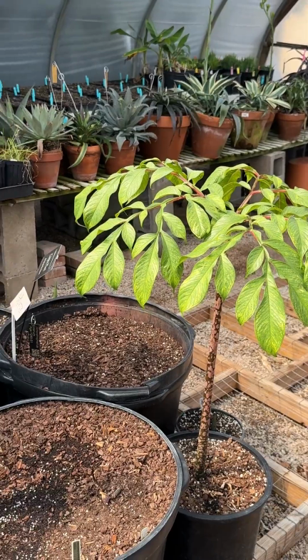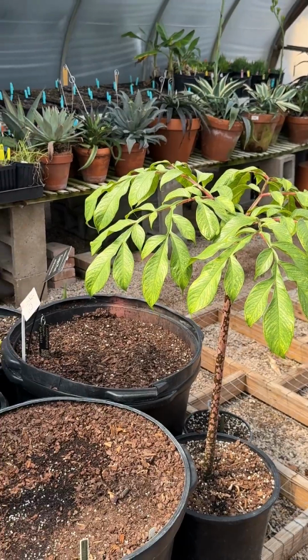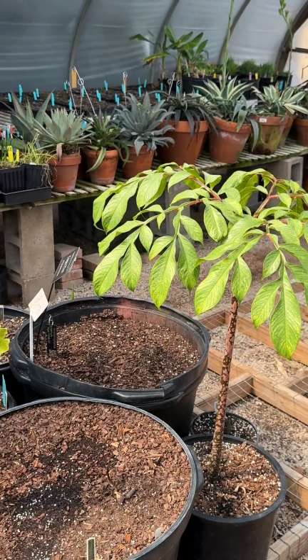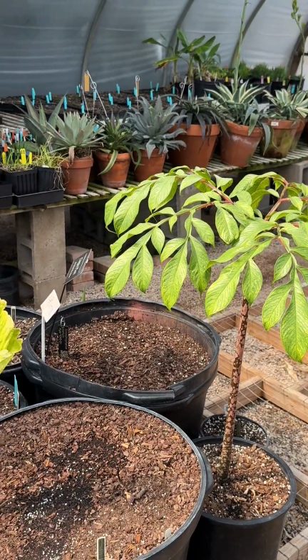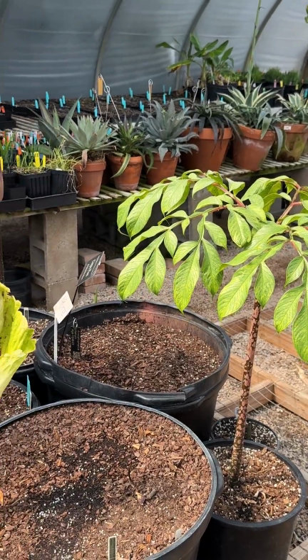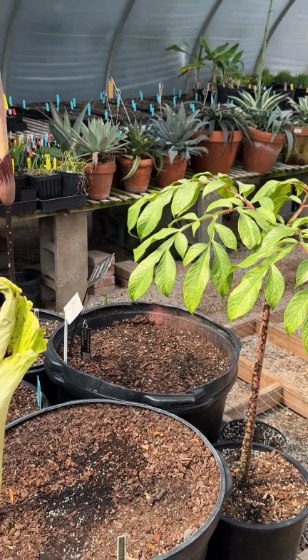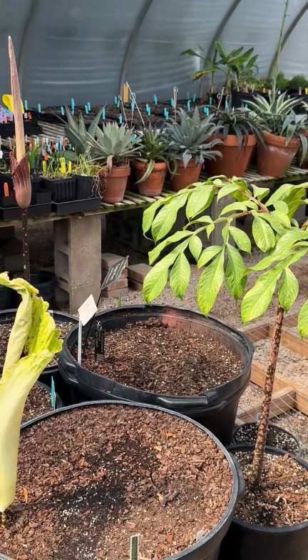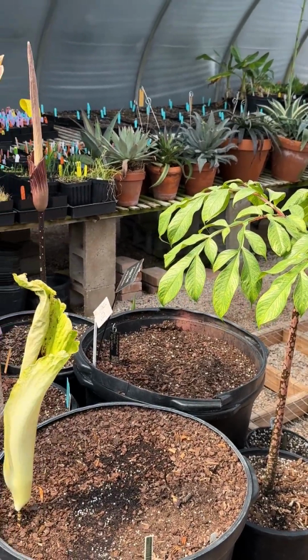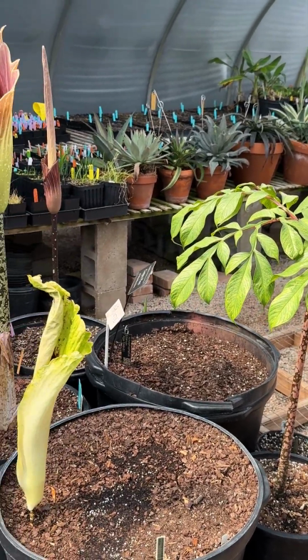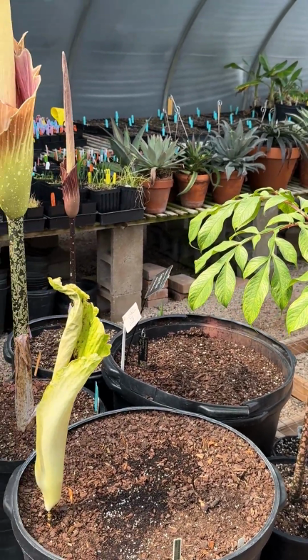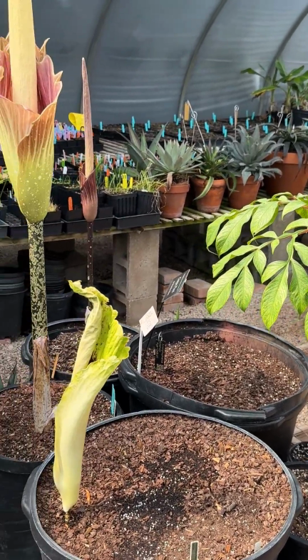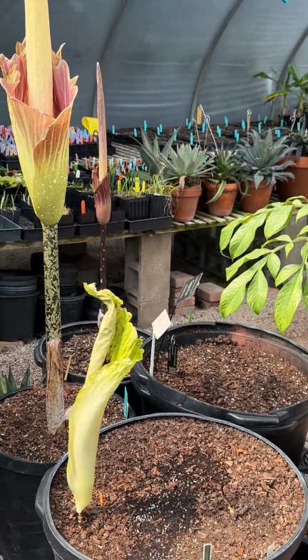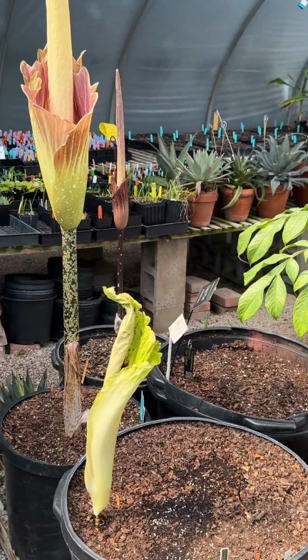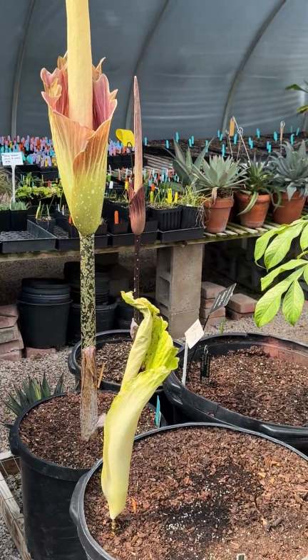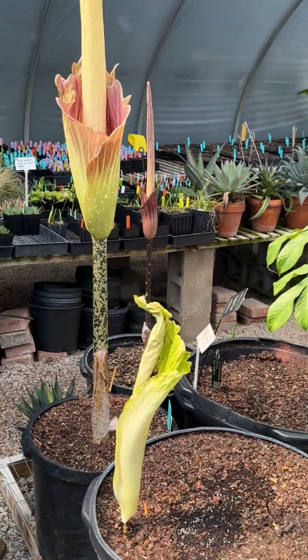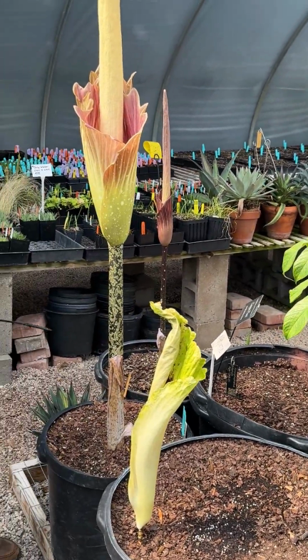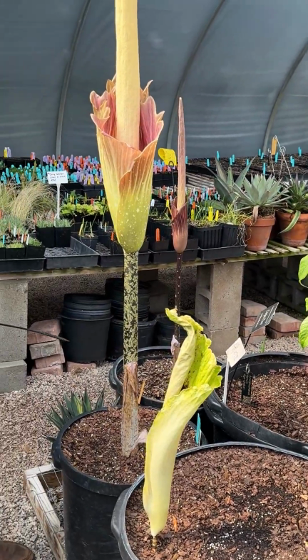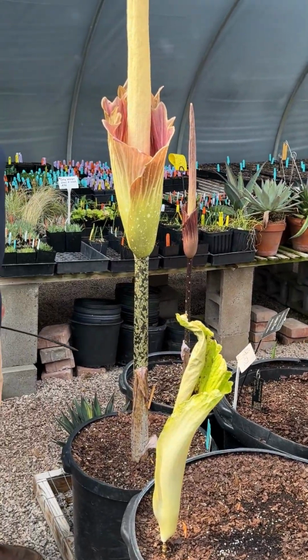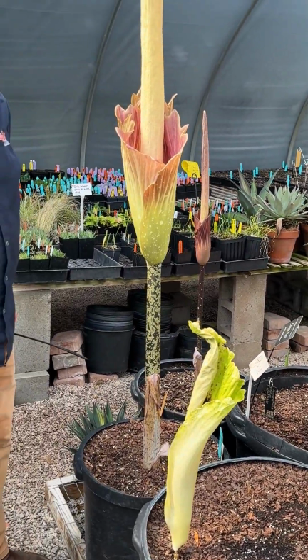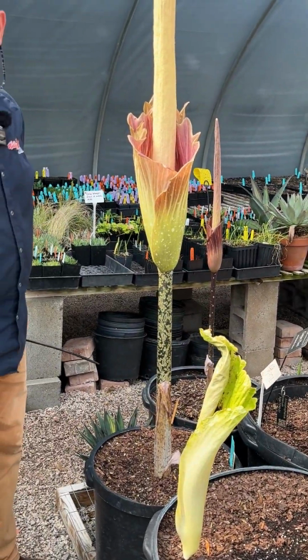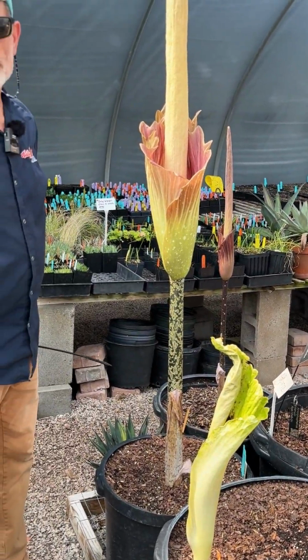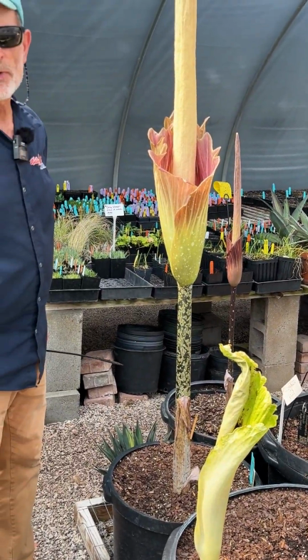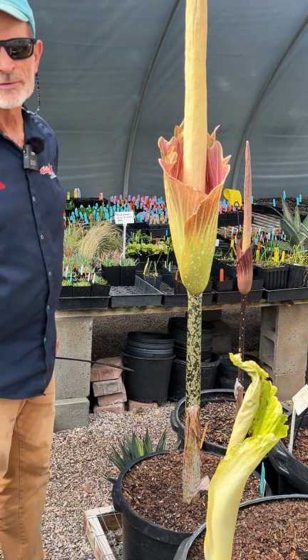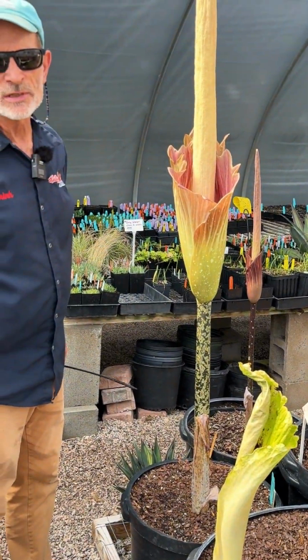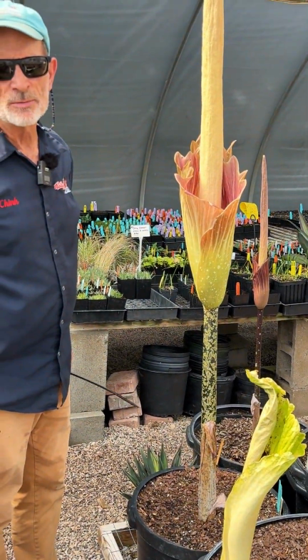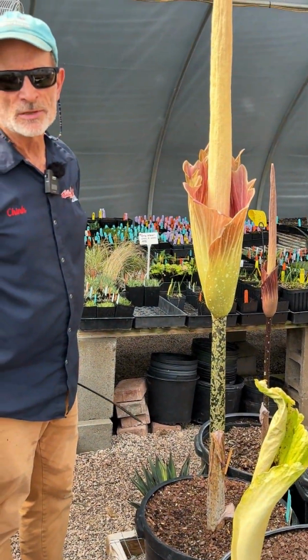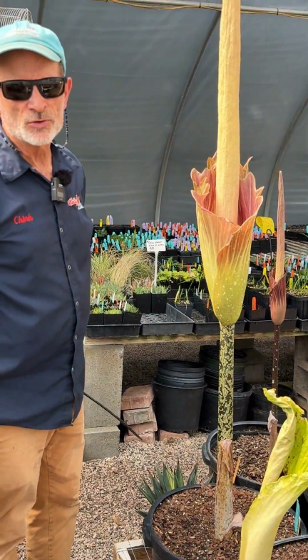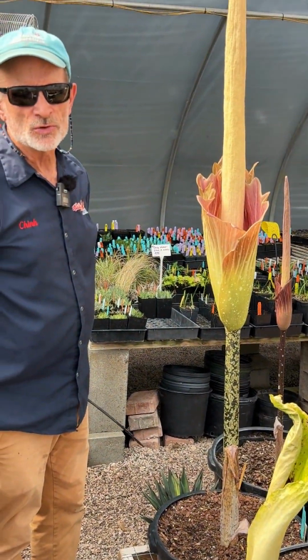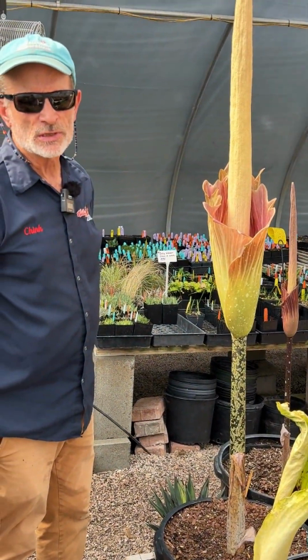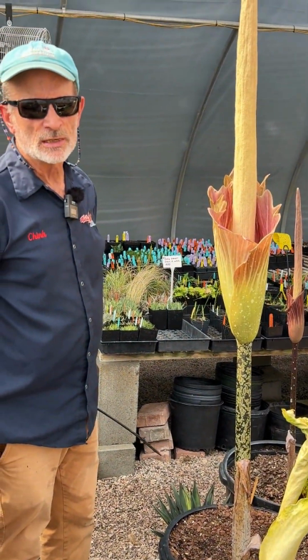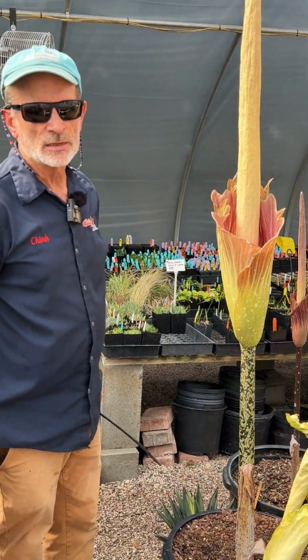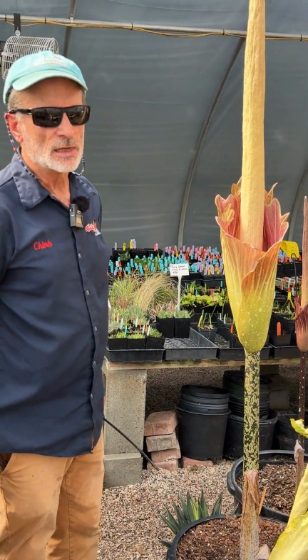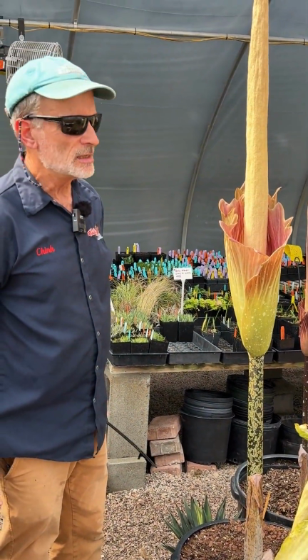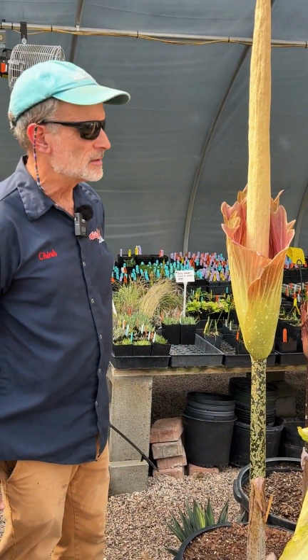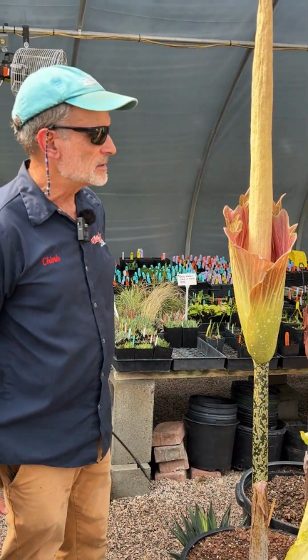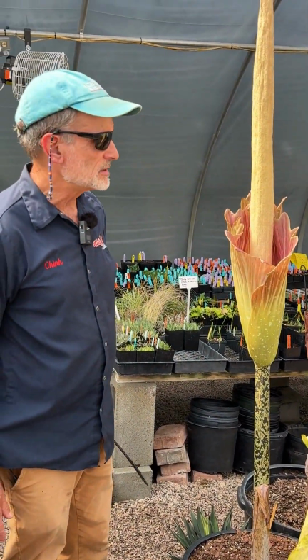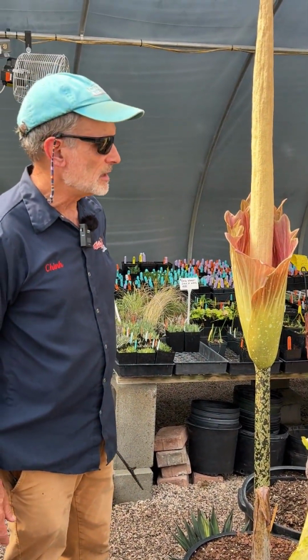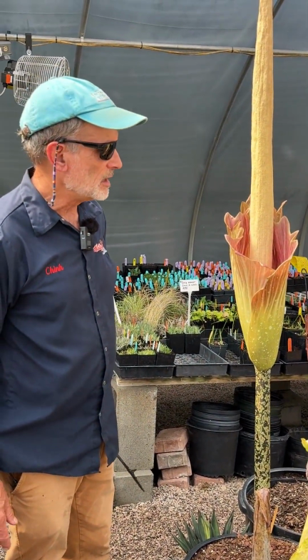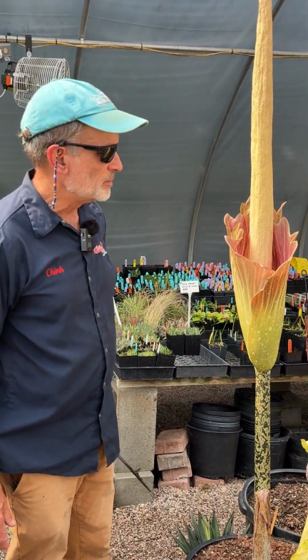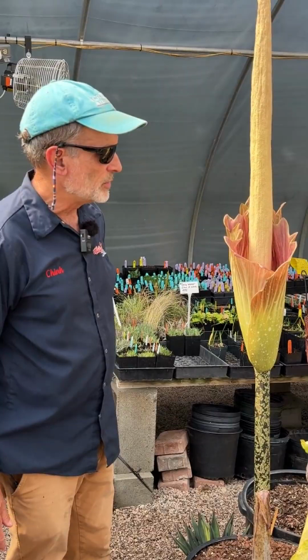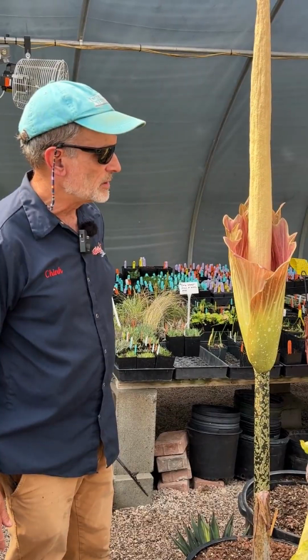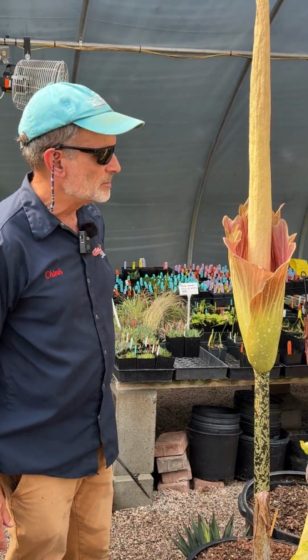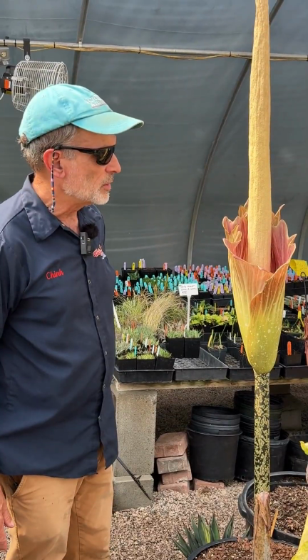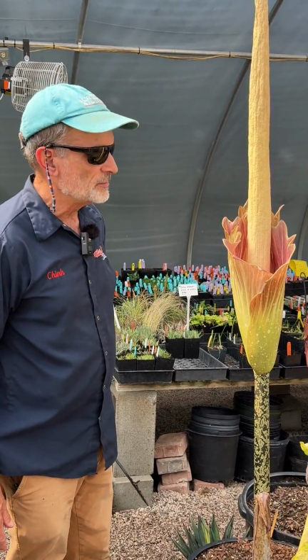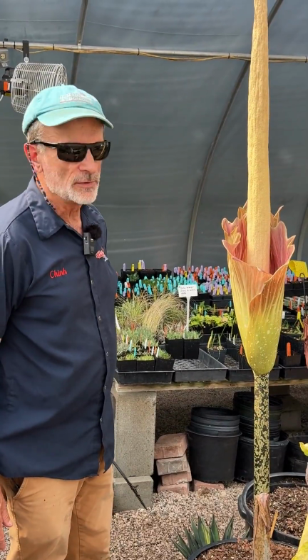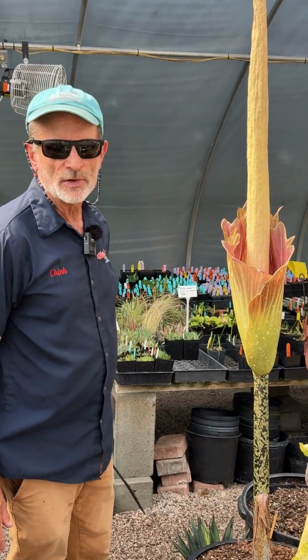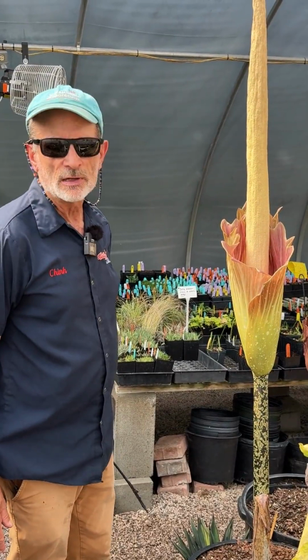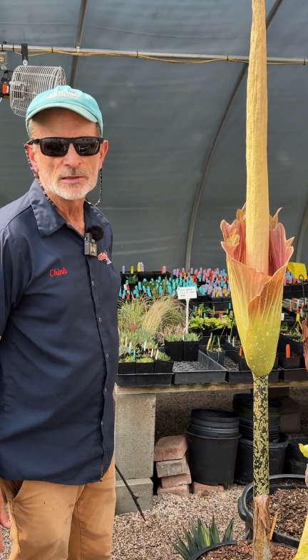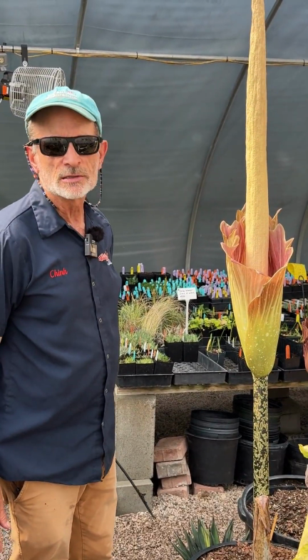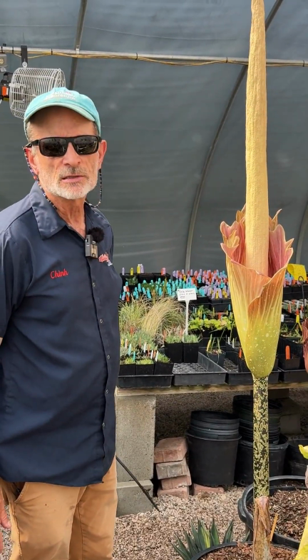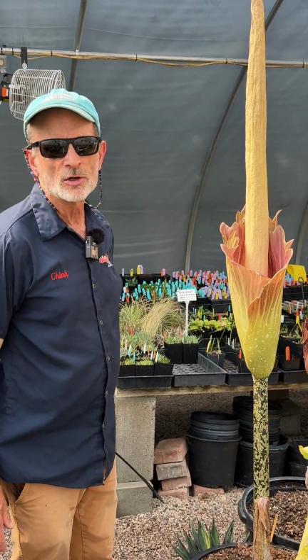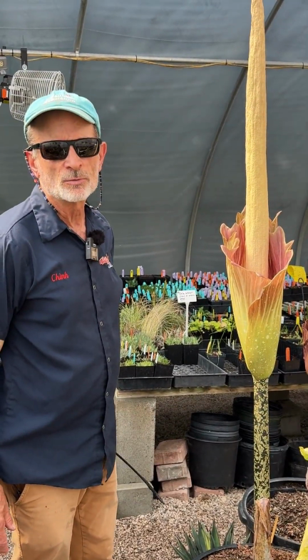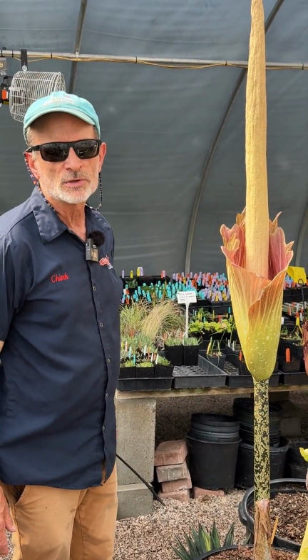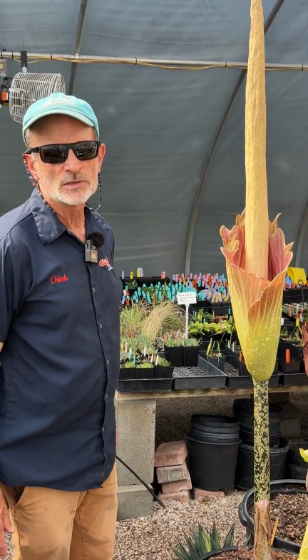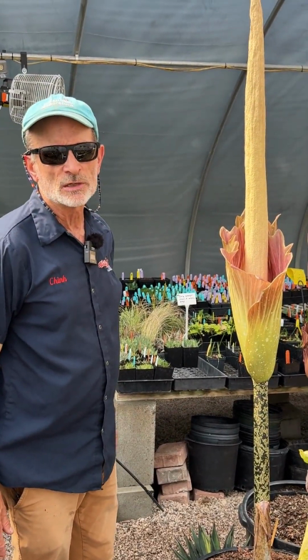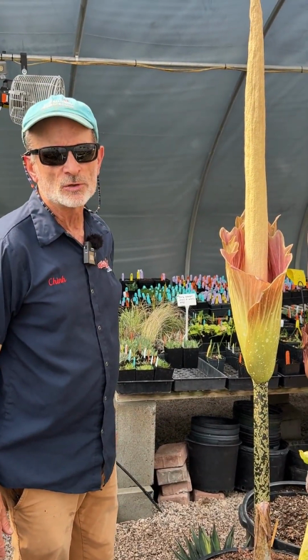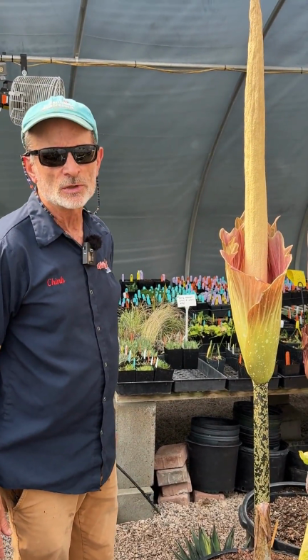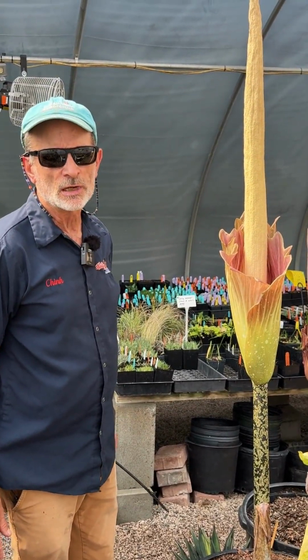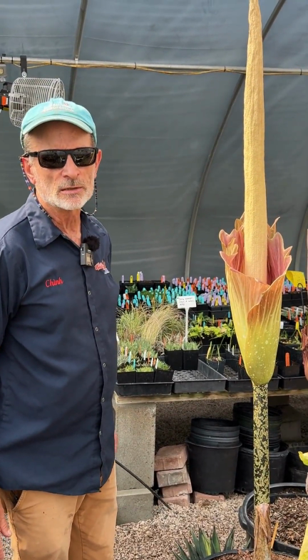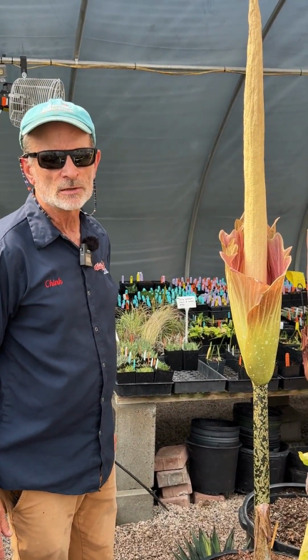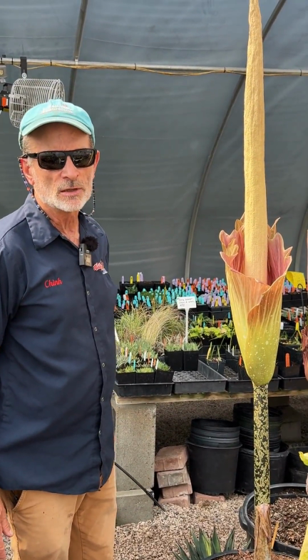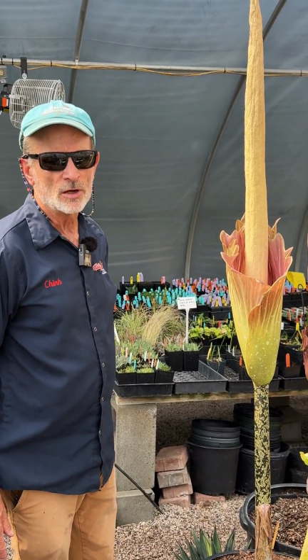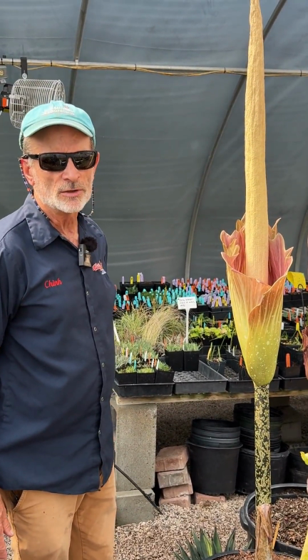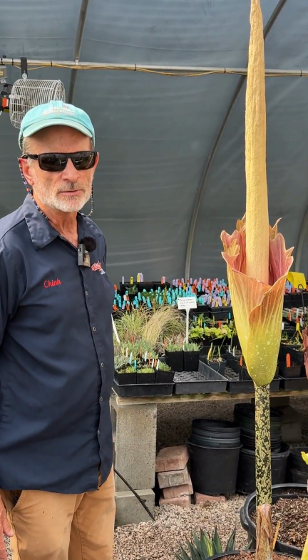Well, I hope you found some interest in this hybrid amorphophallus. Hope to see you again in the garden.